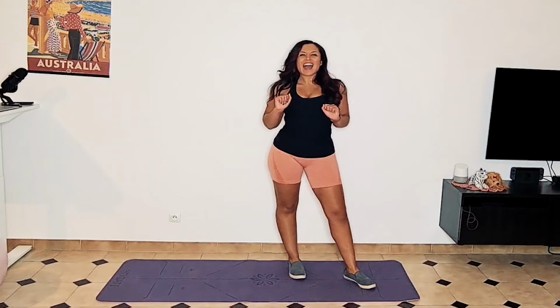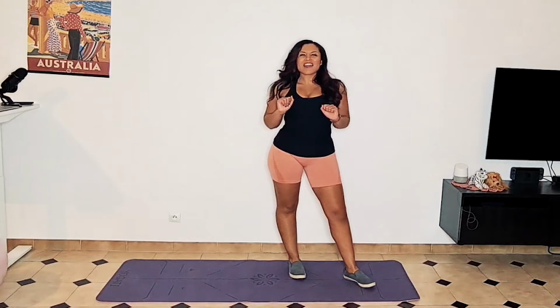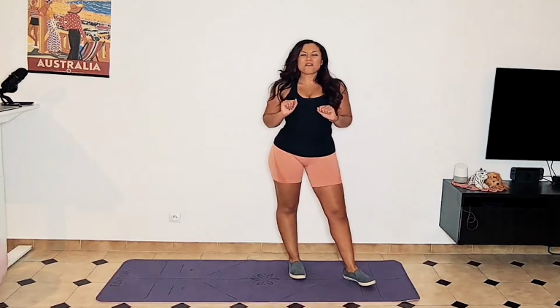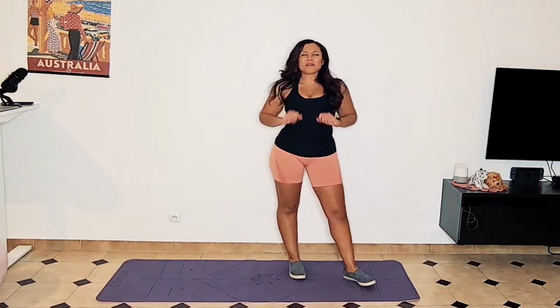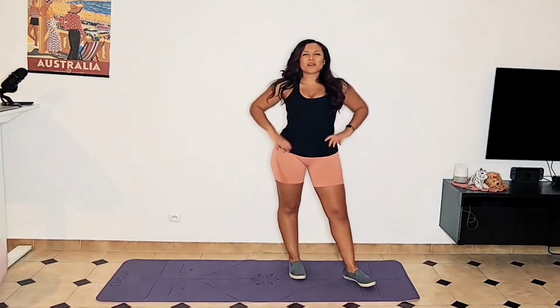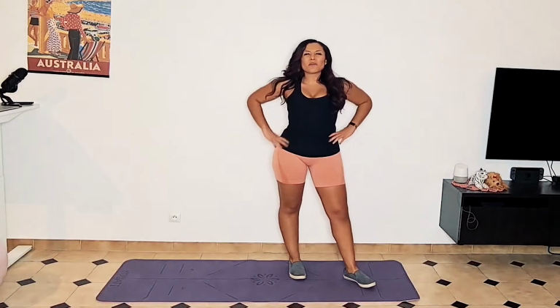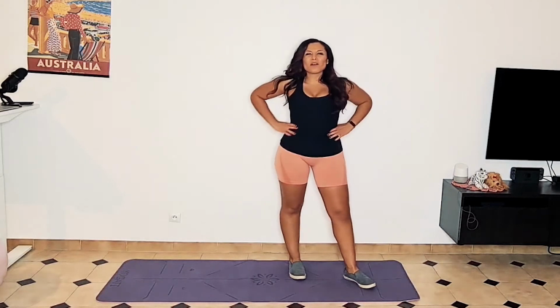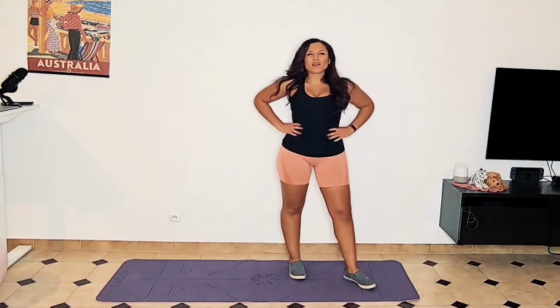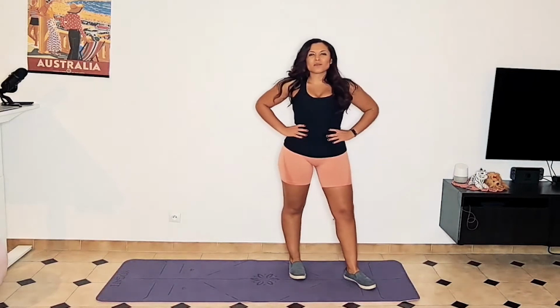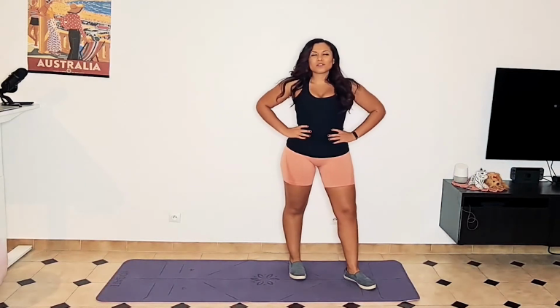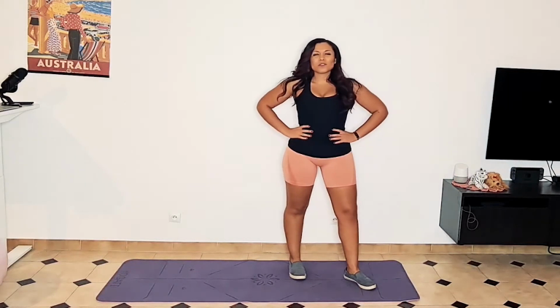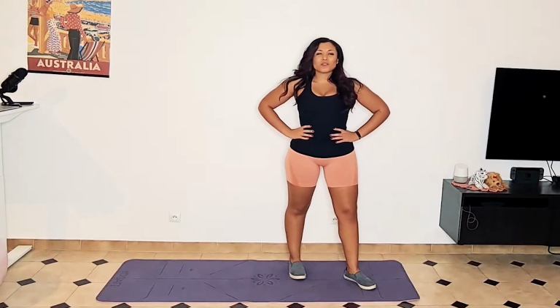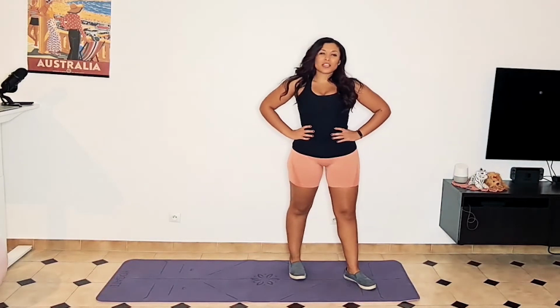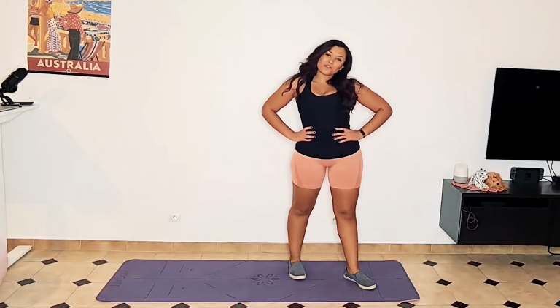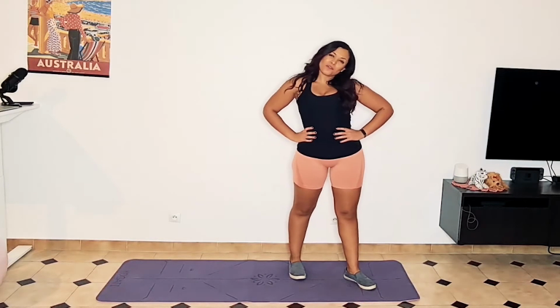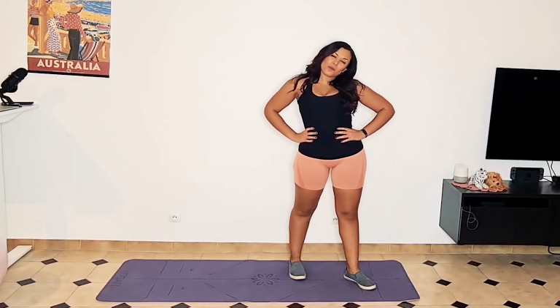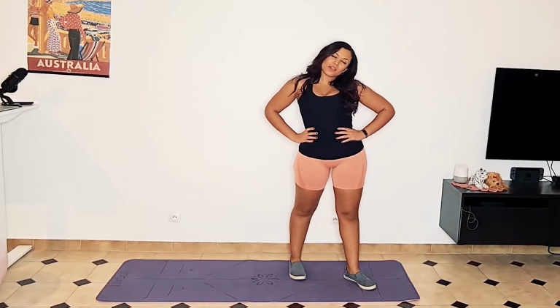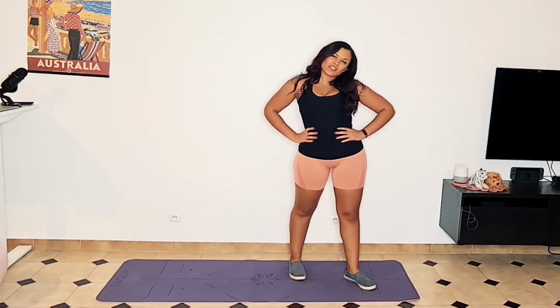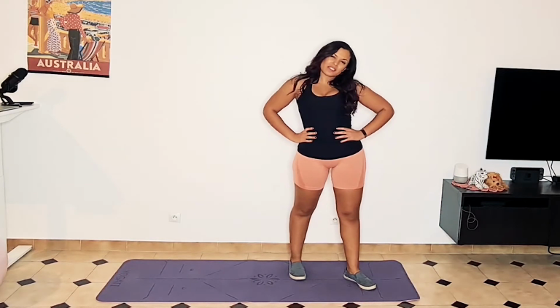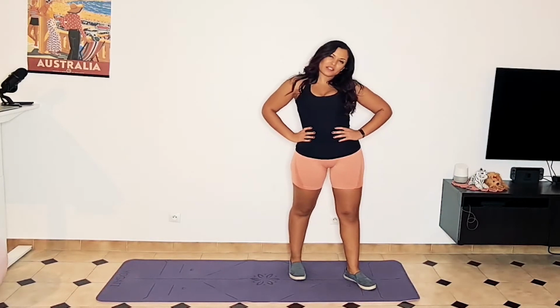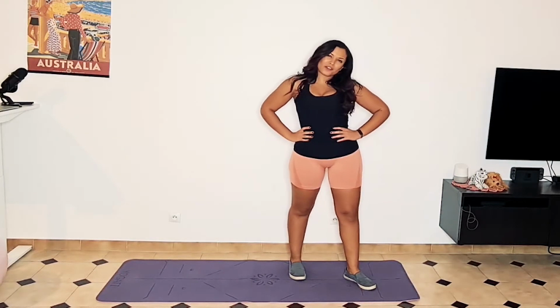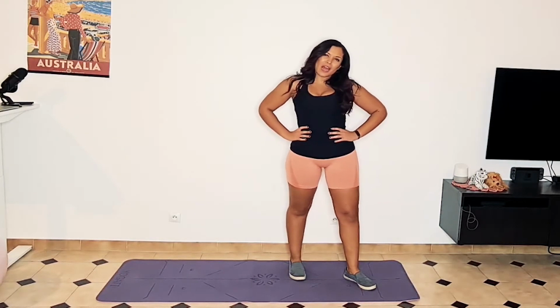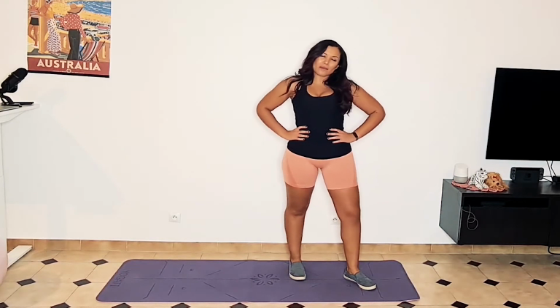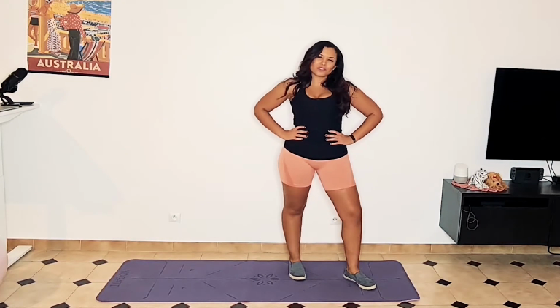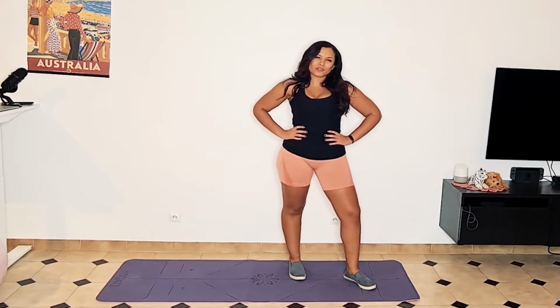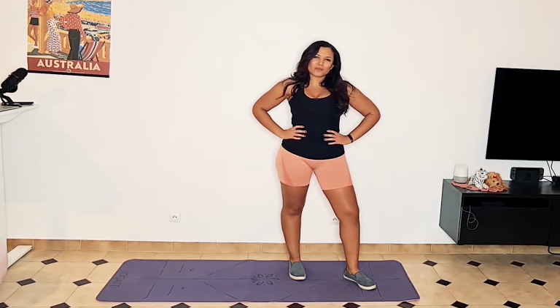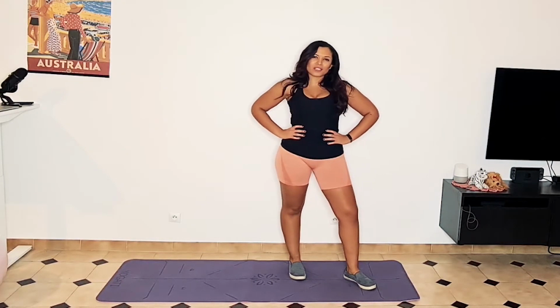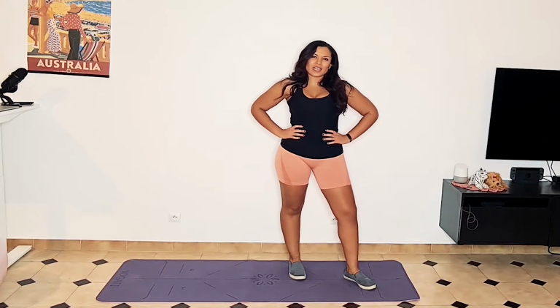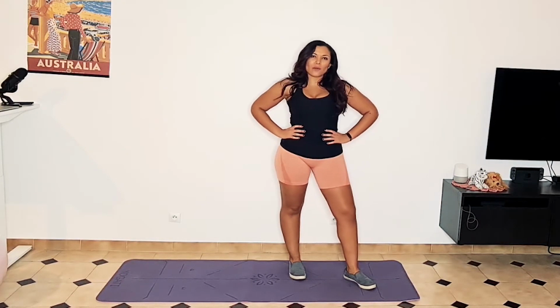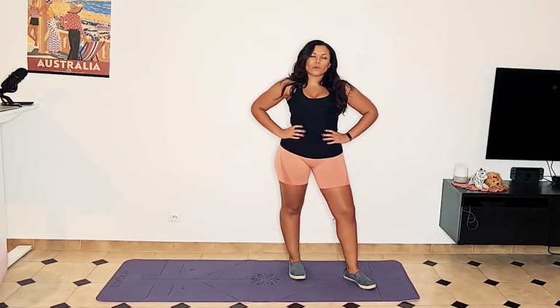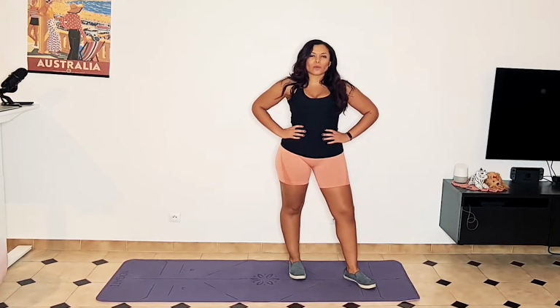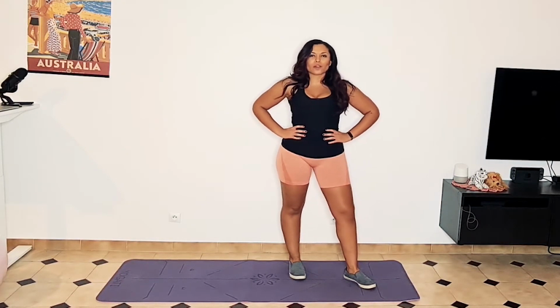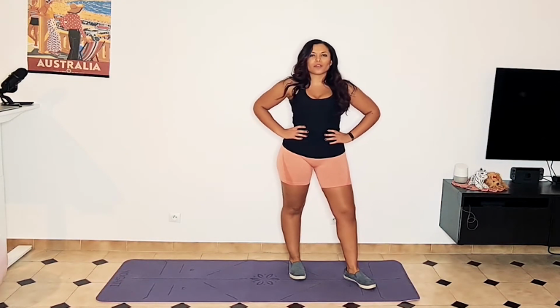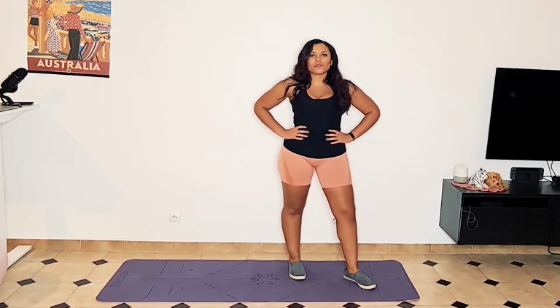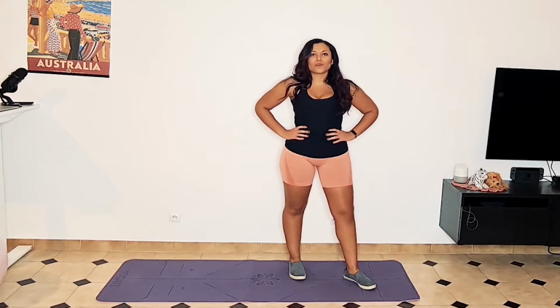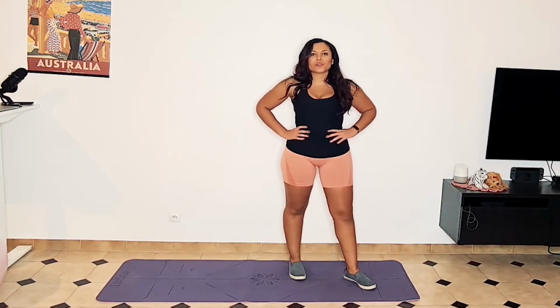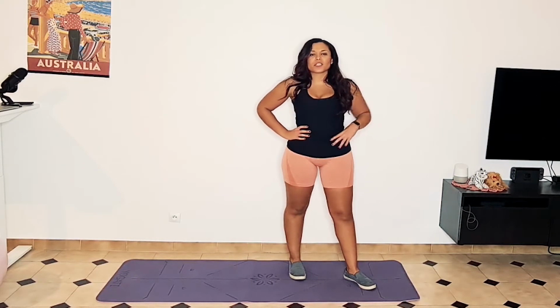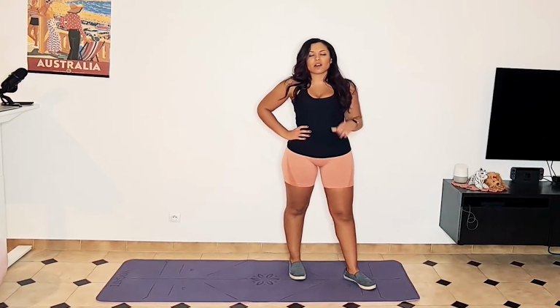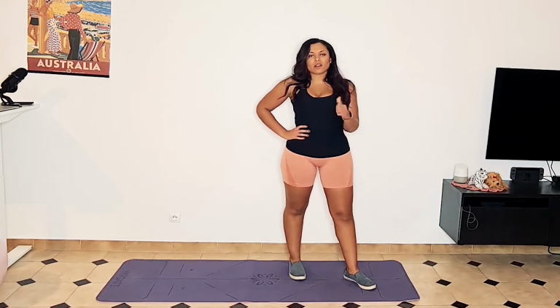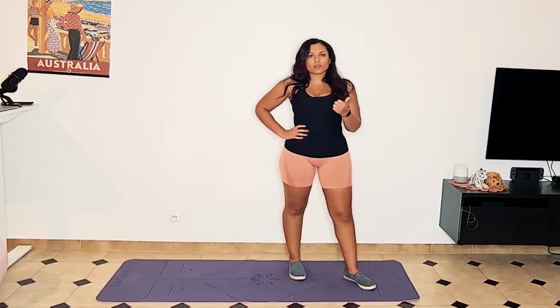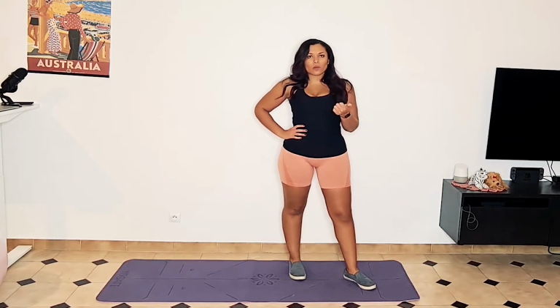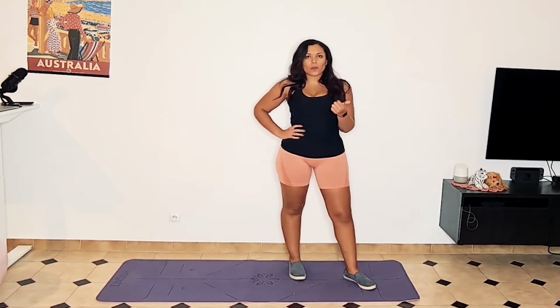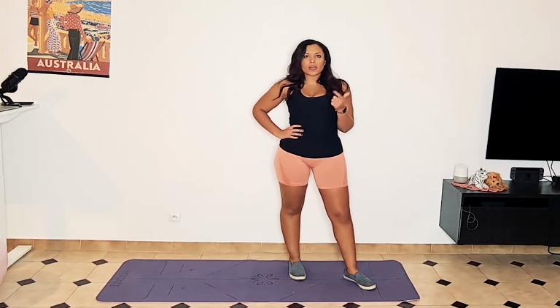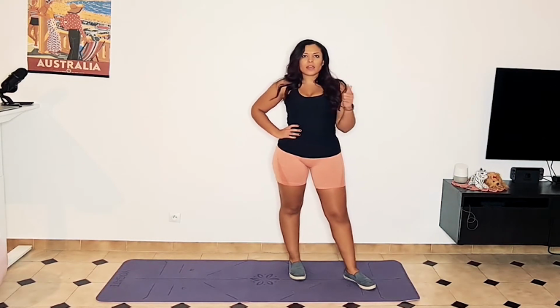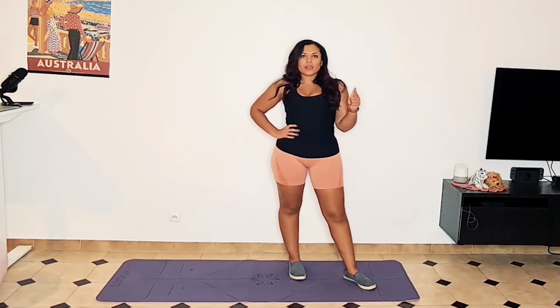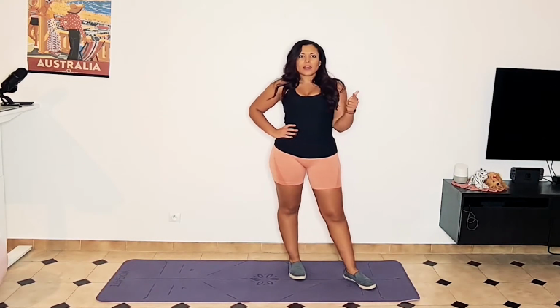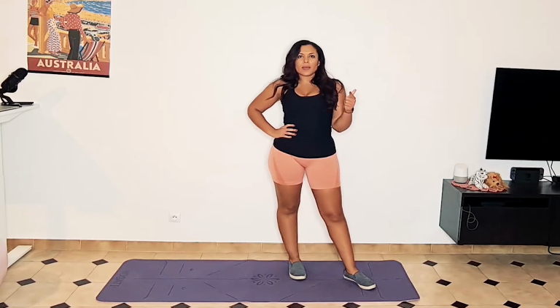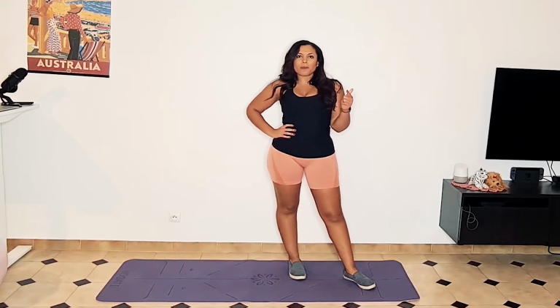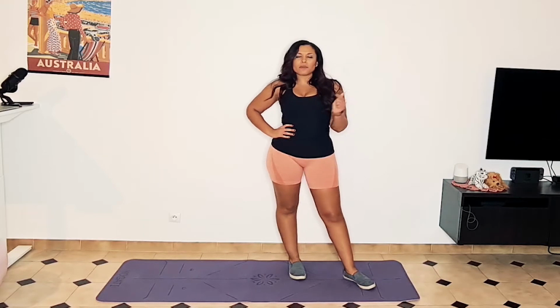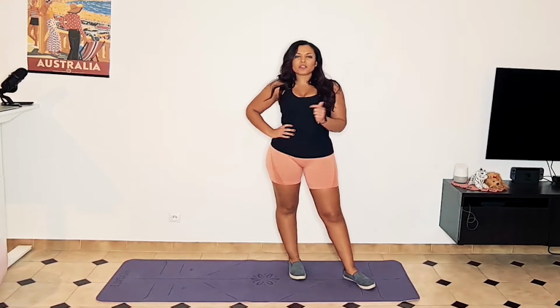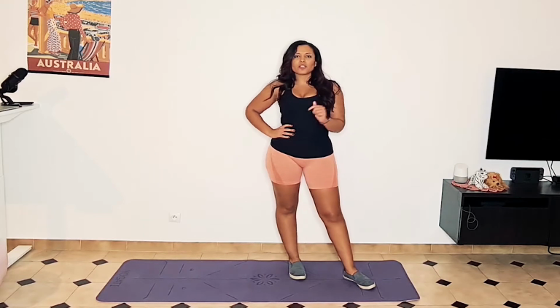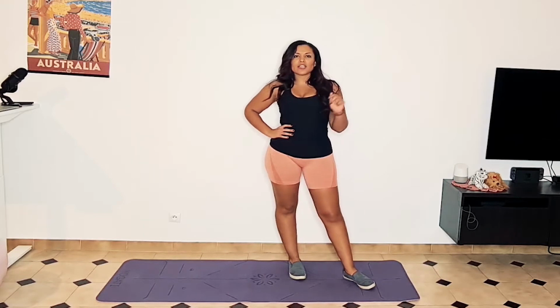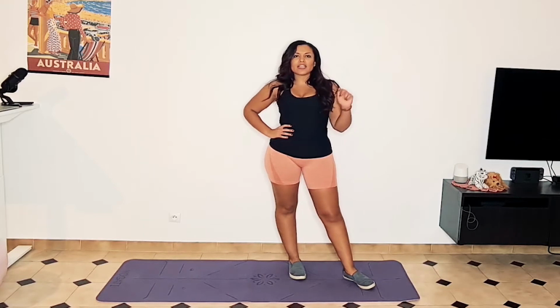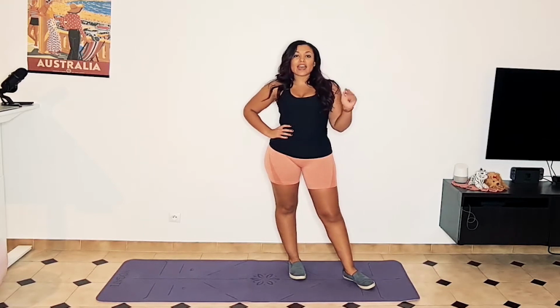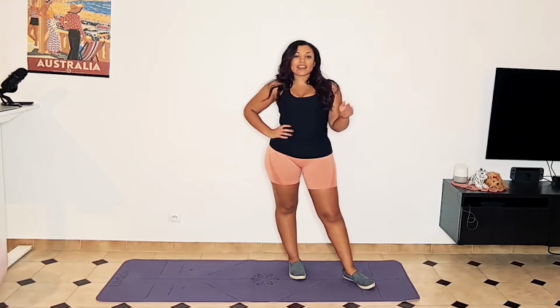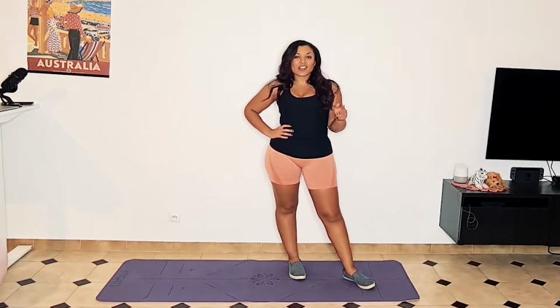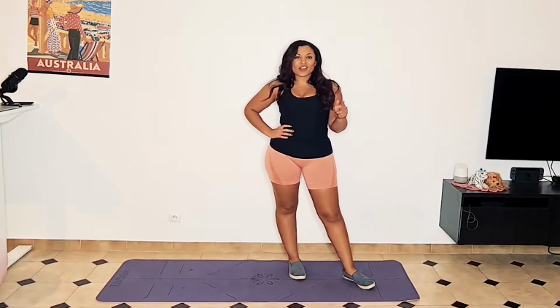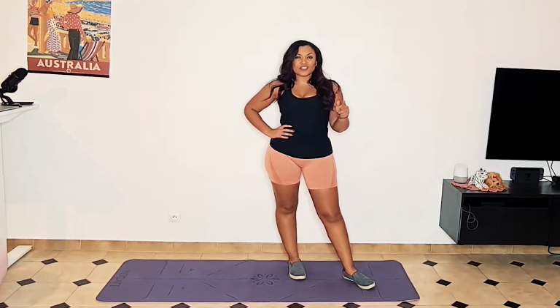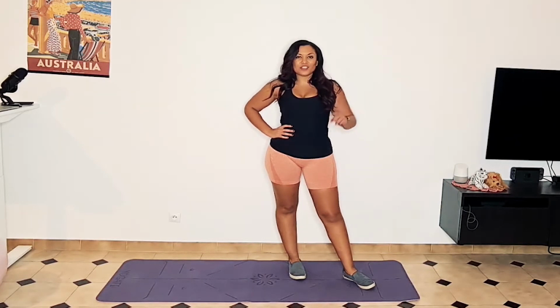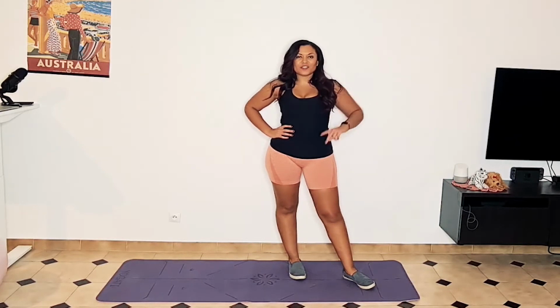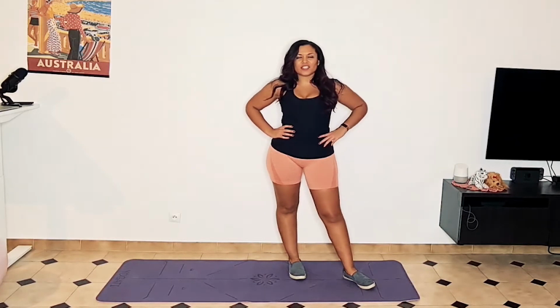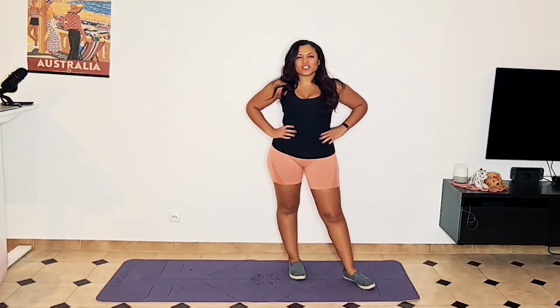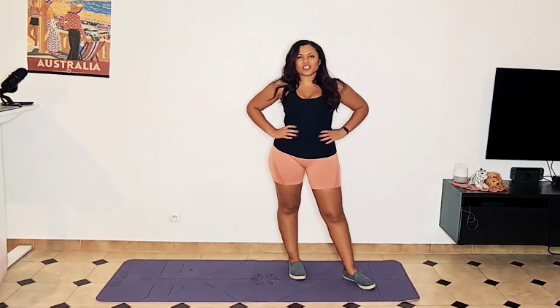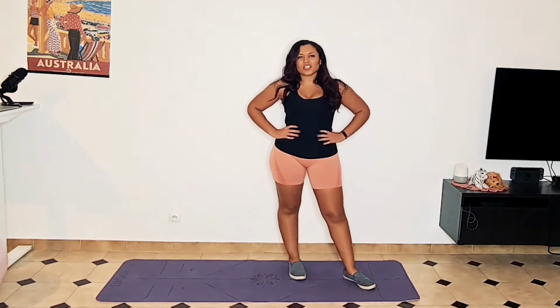Hi everybody, welcome to day four. This is your optional workout where we're going to focus on core, hip abduction, and cardio finisher.